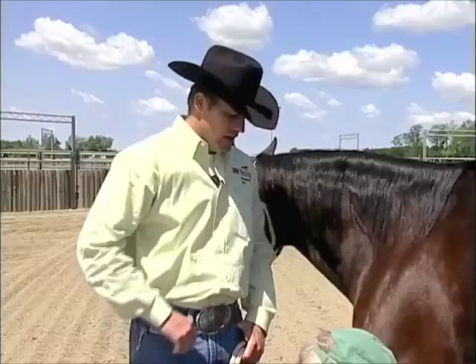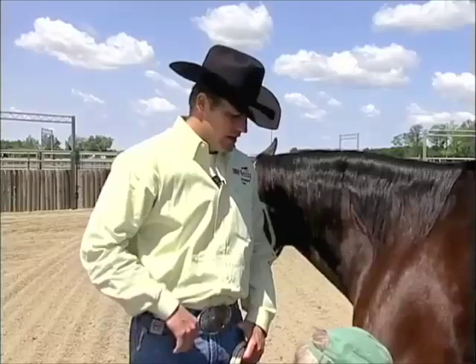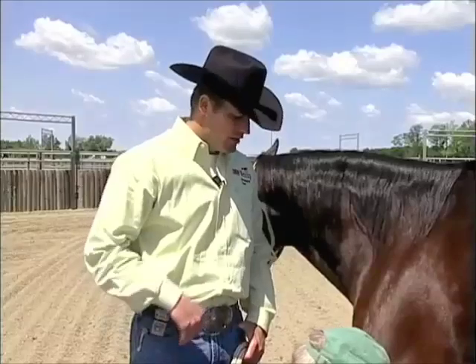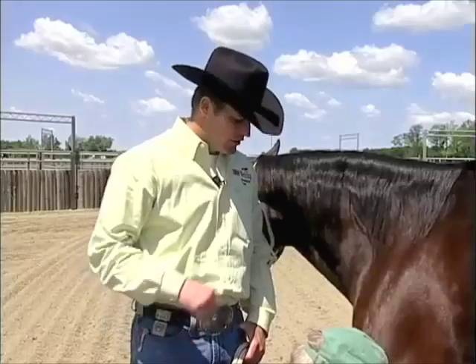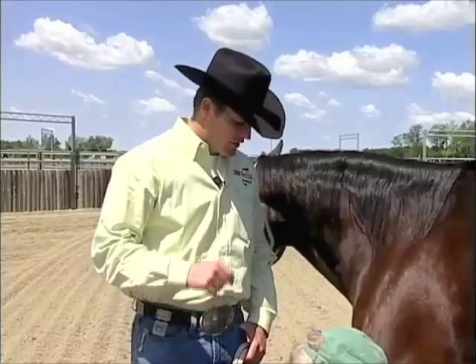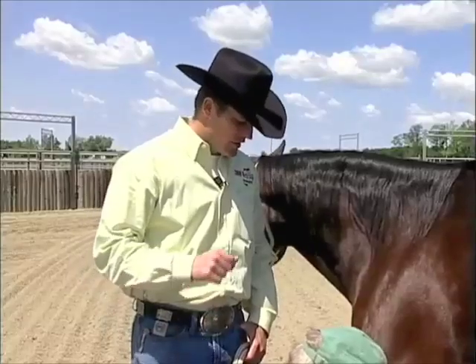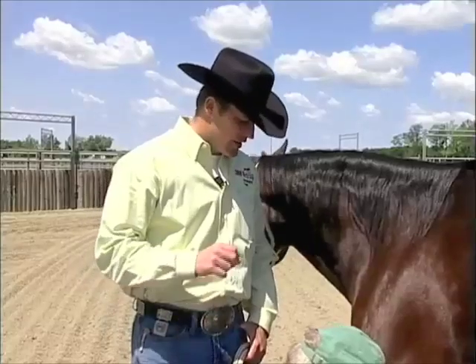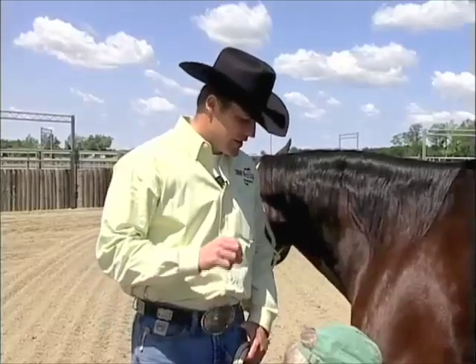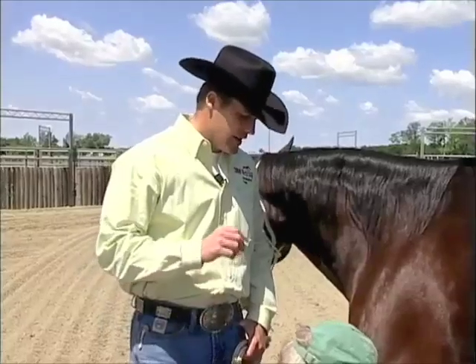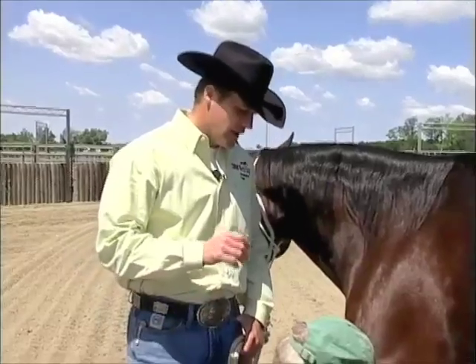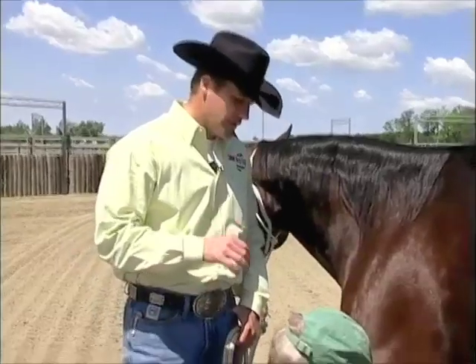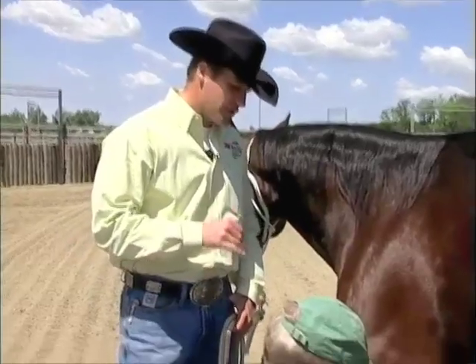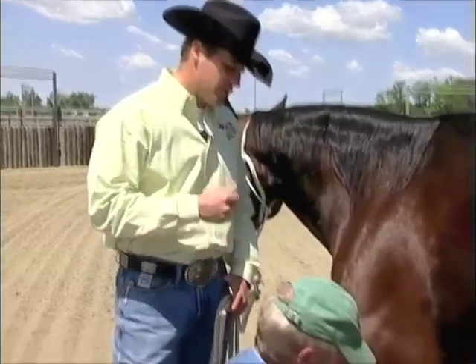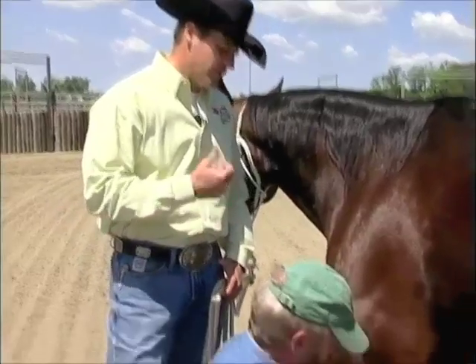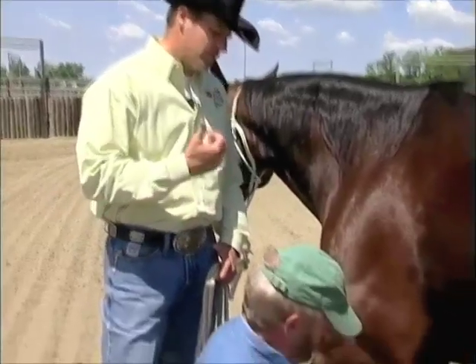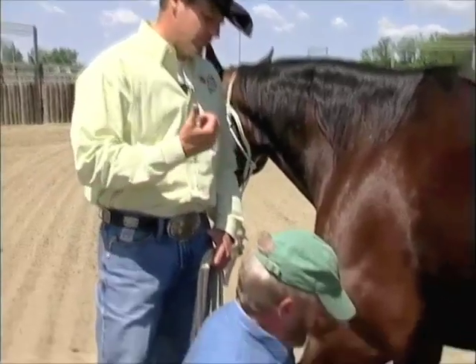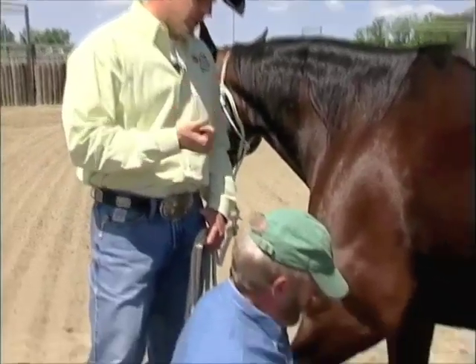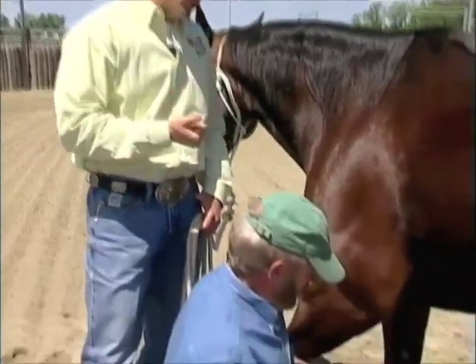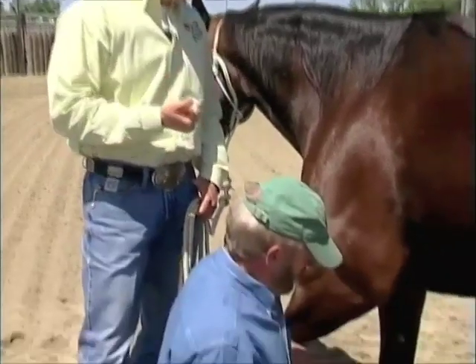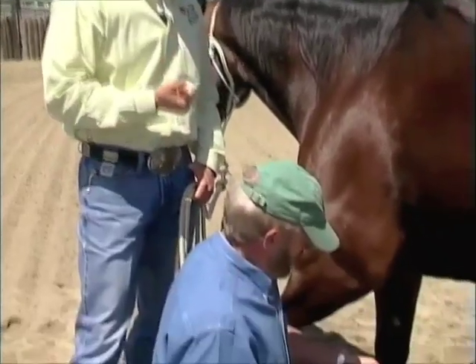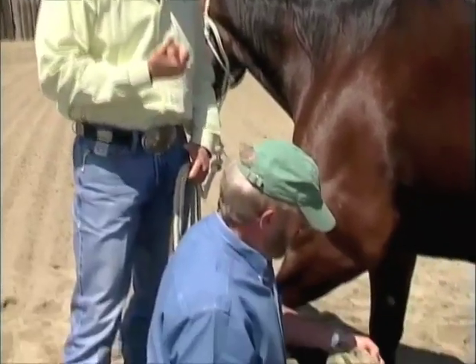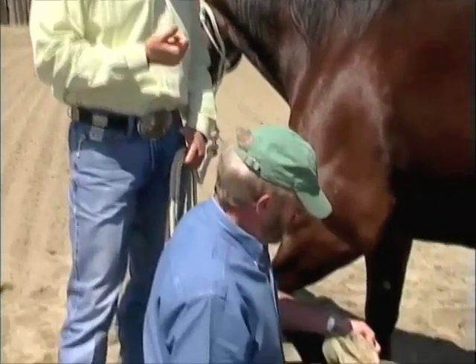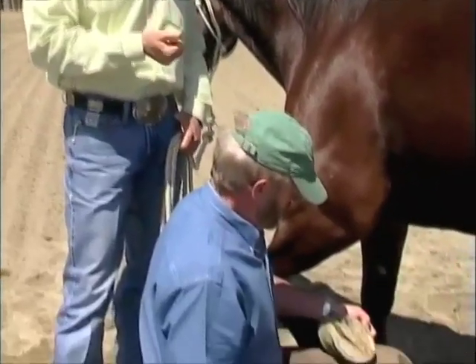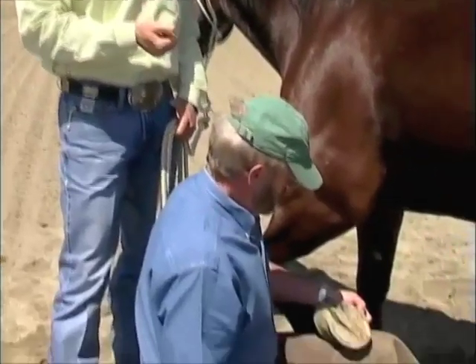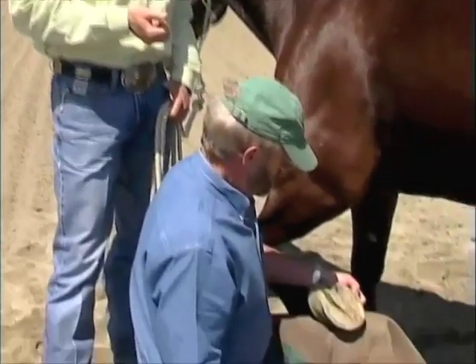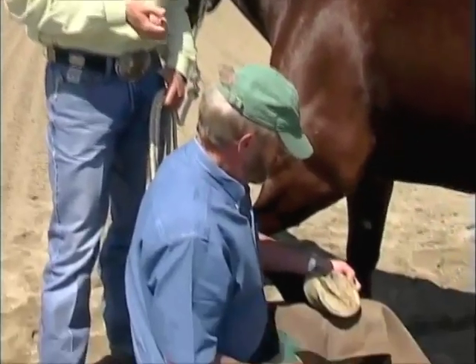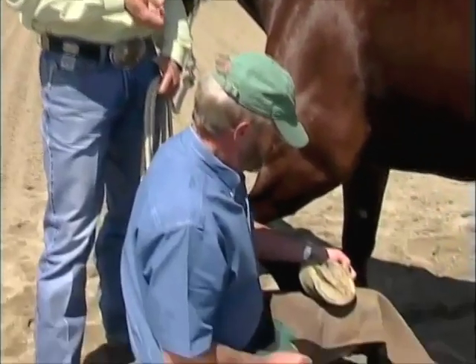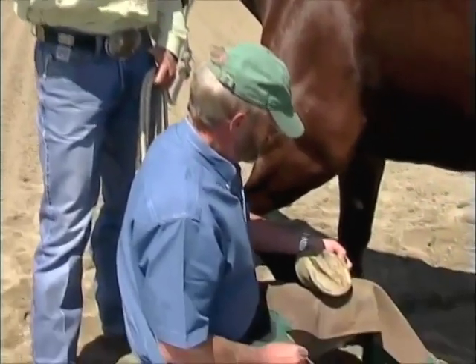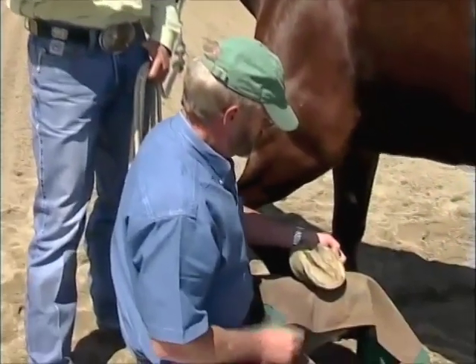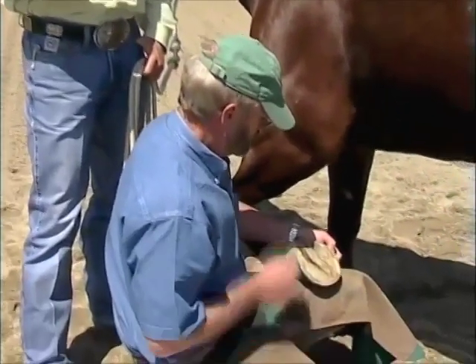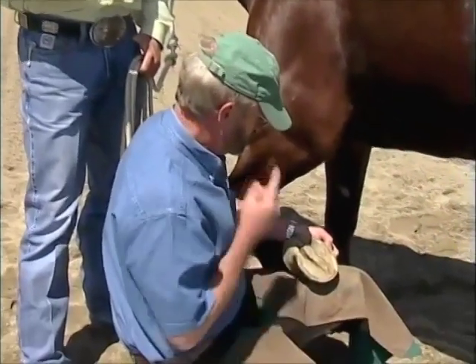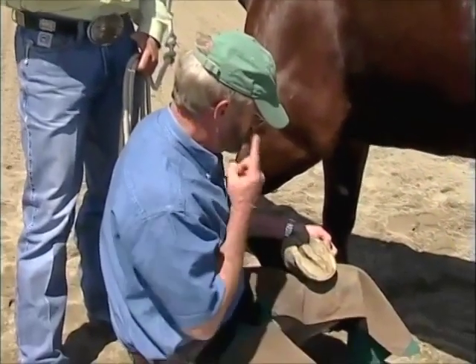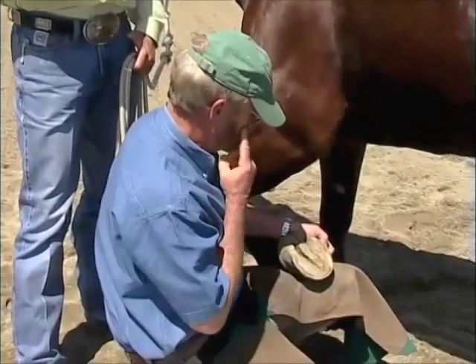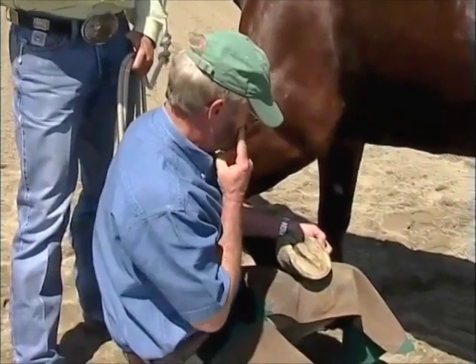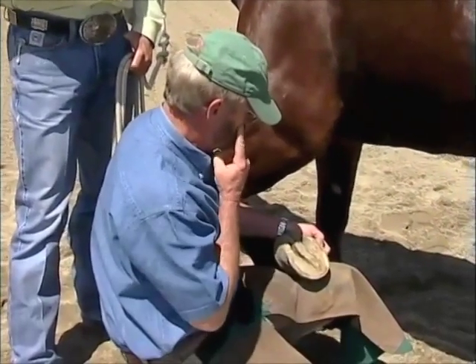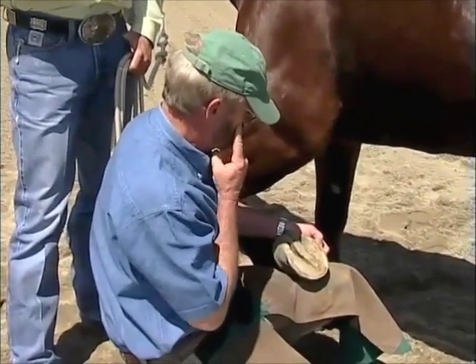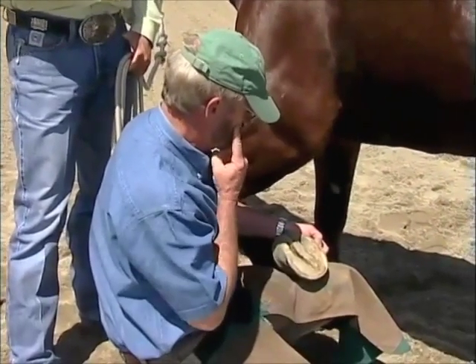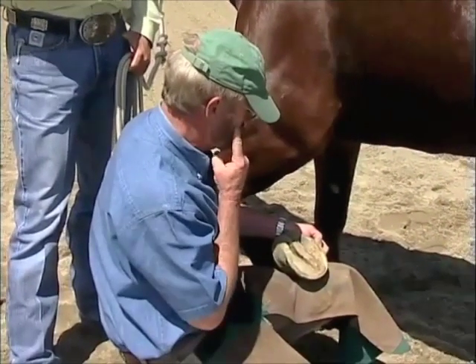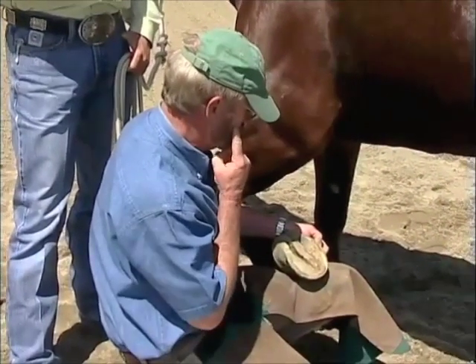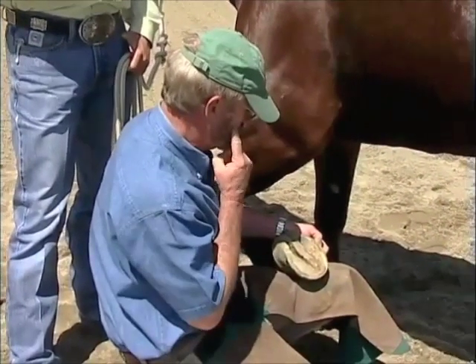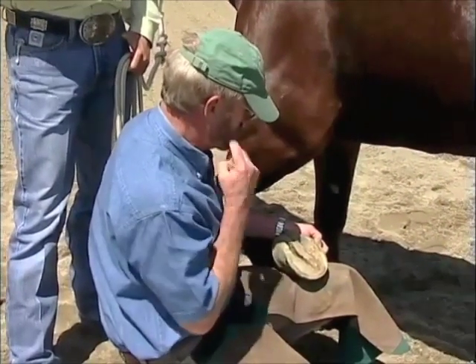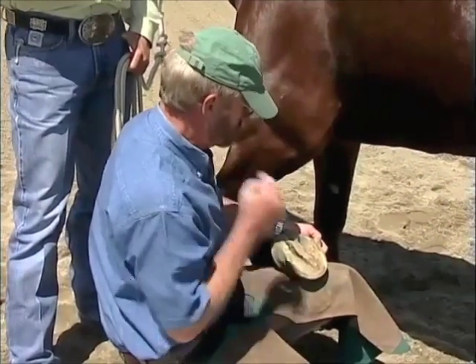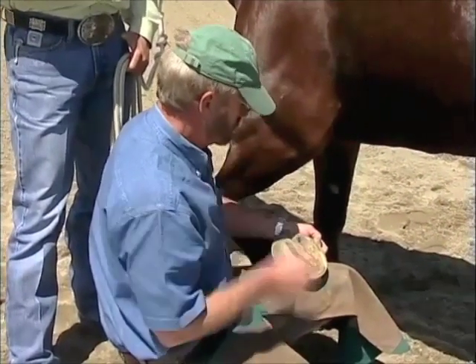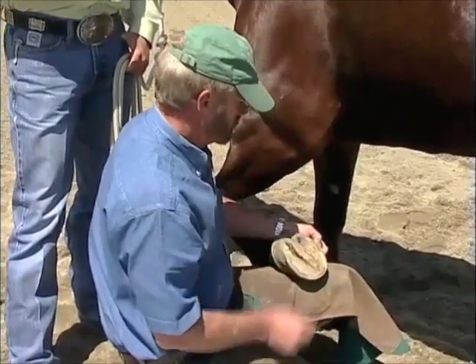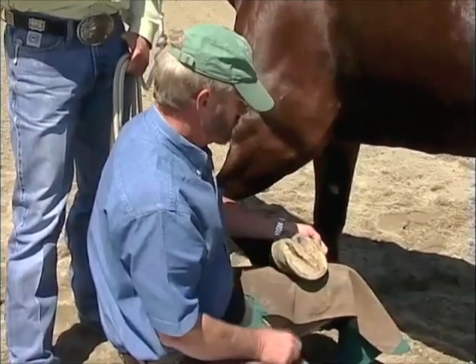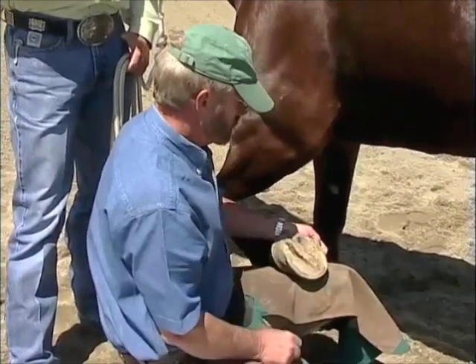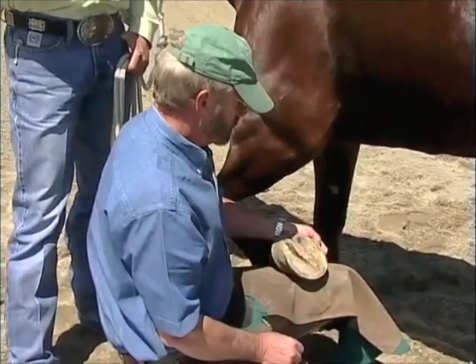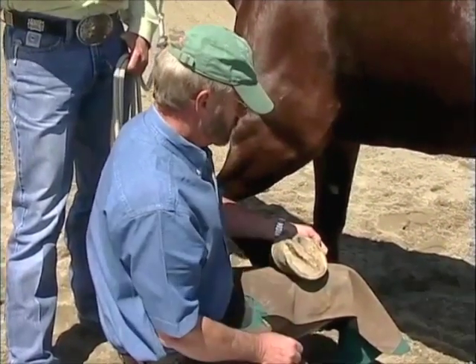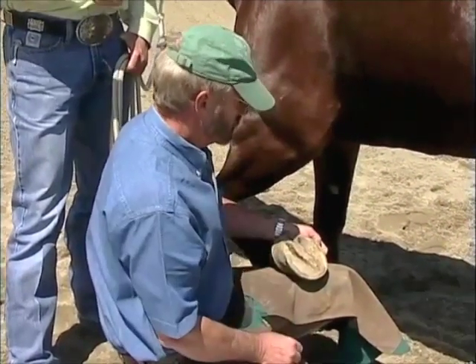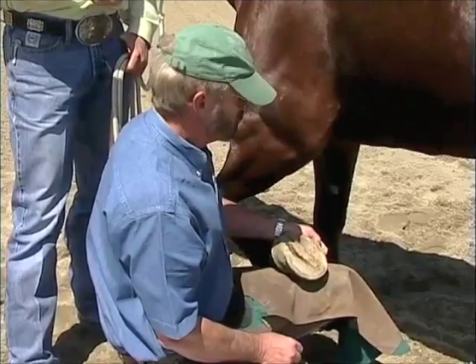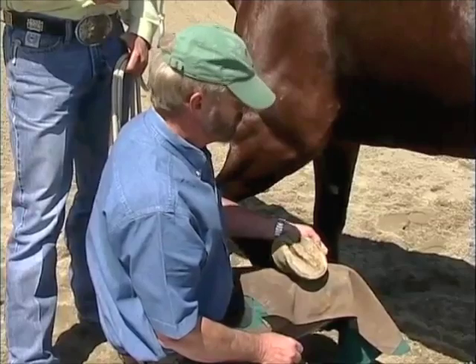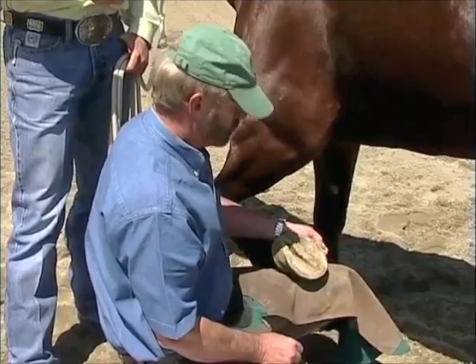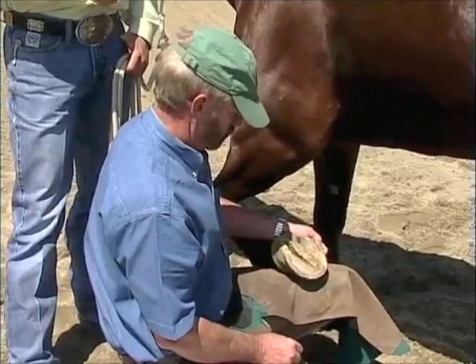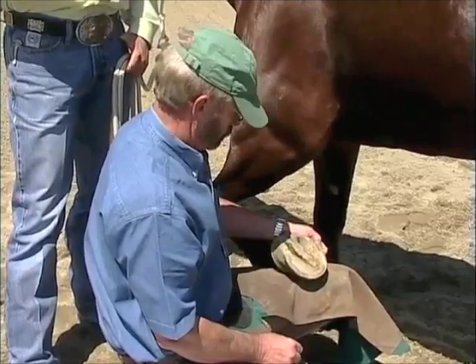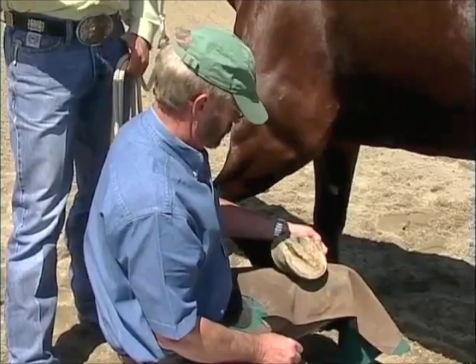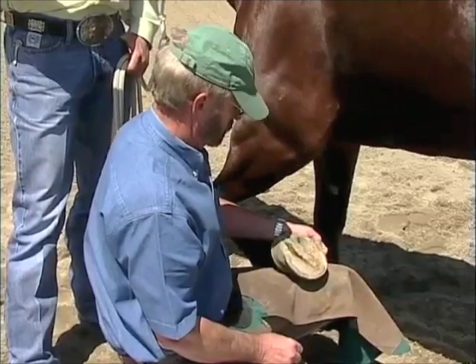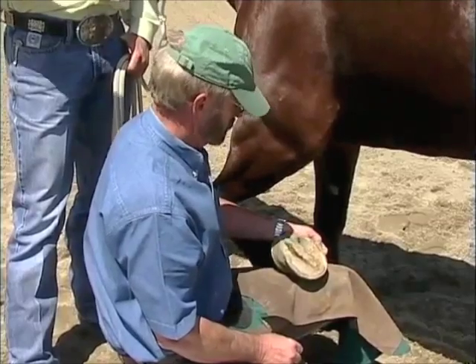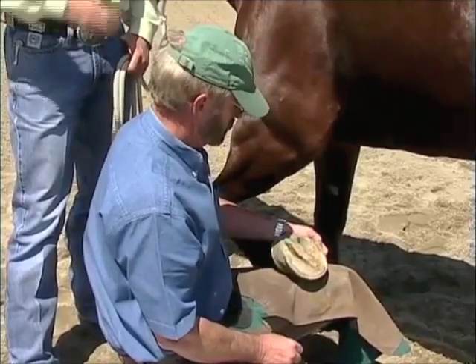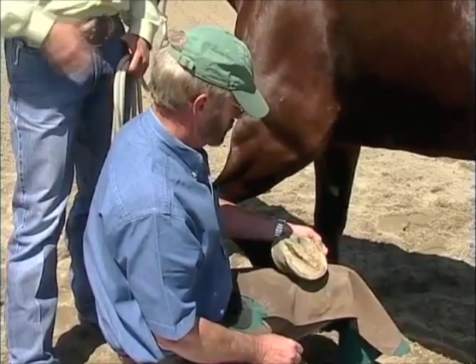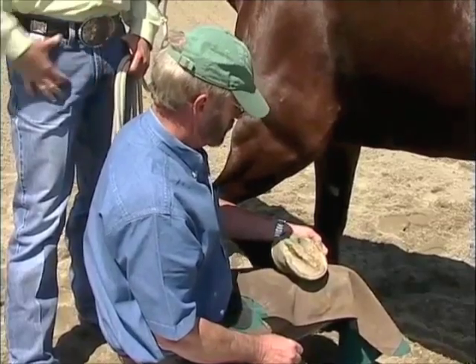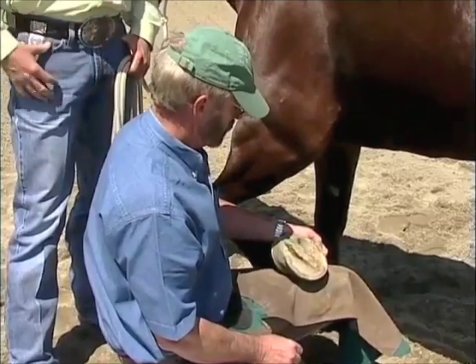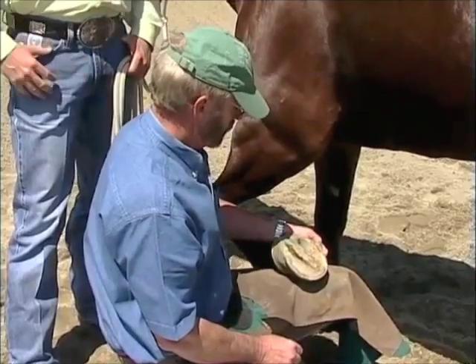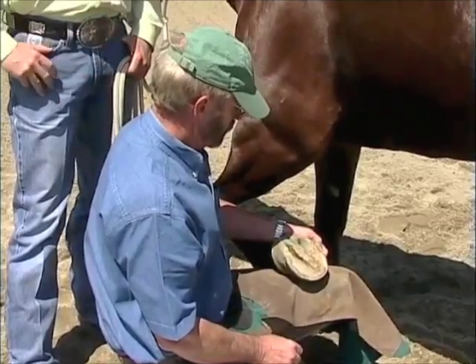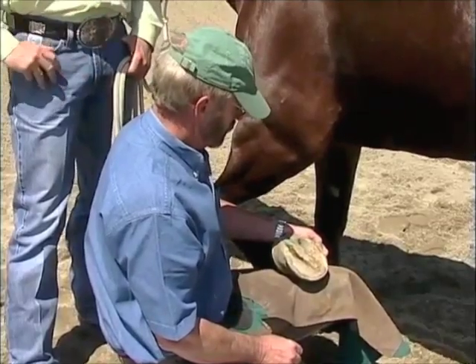Now, Dr. O'Grady, now that you've found the abscess, you've dug a little hole, you've drained a little bit, what do you like to do now?